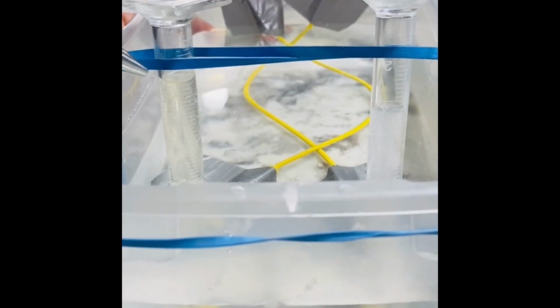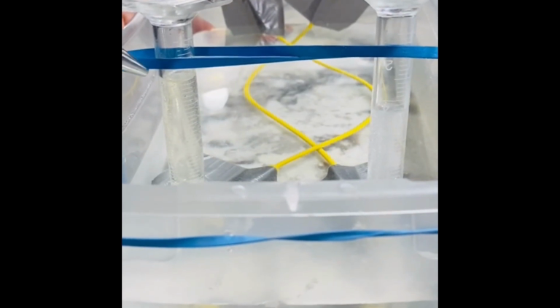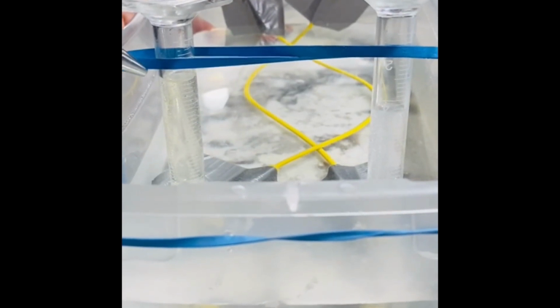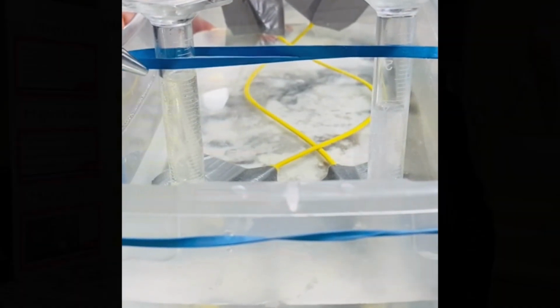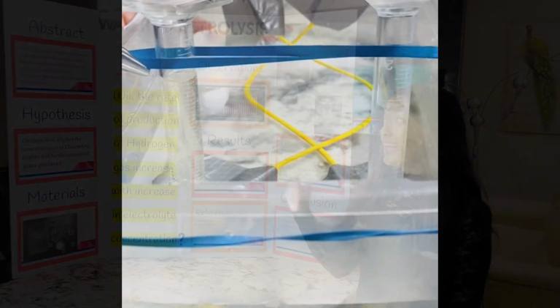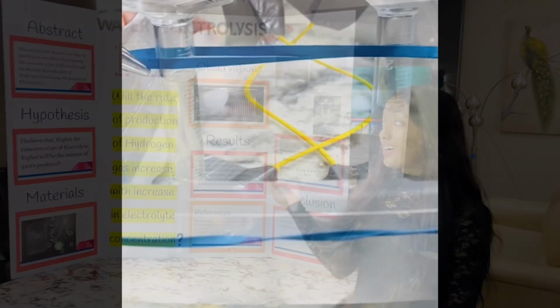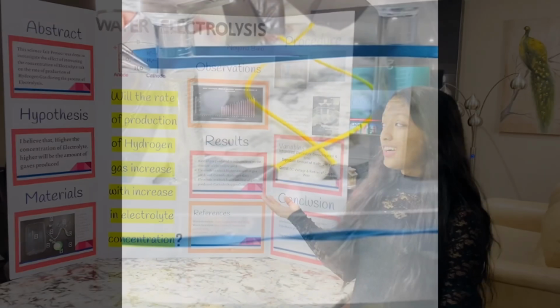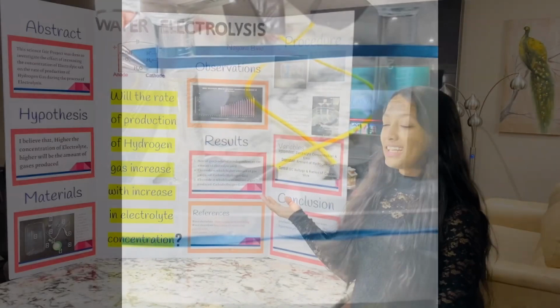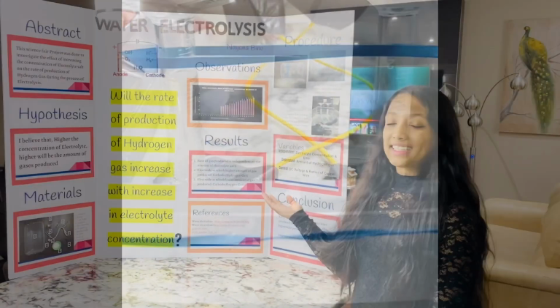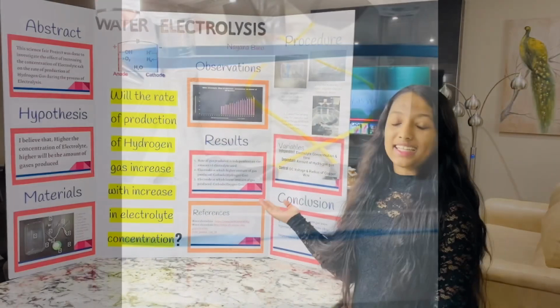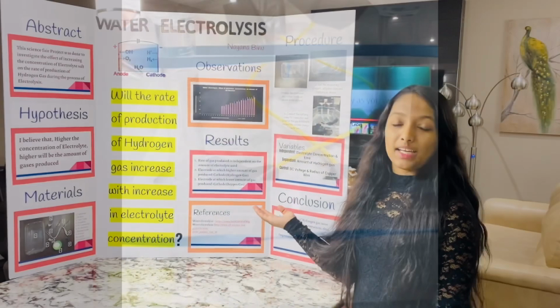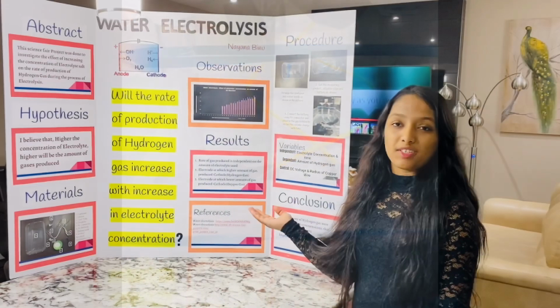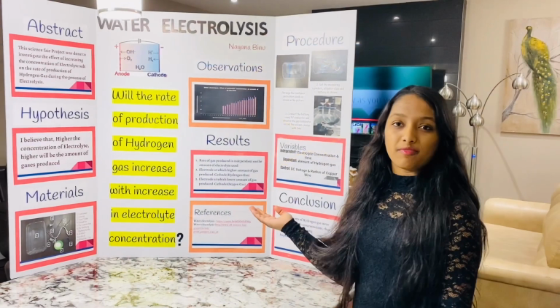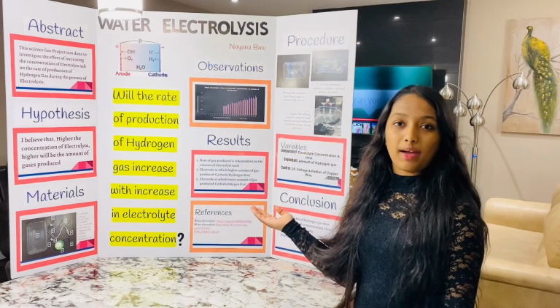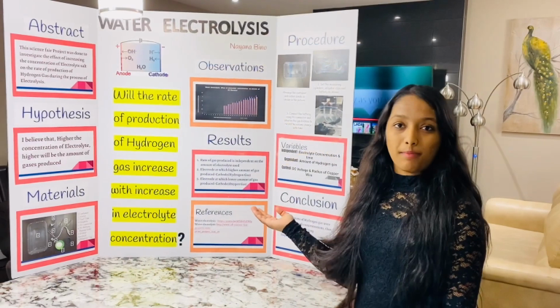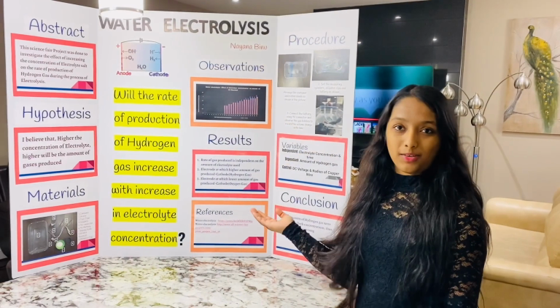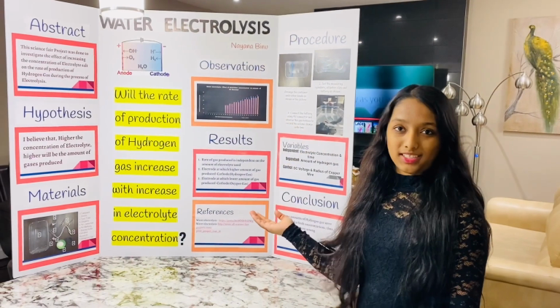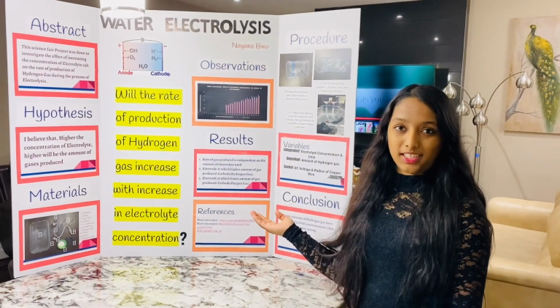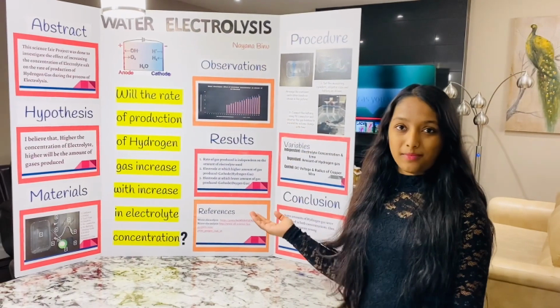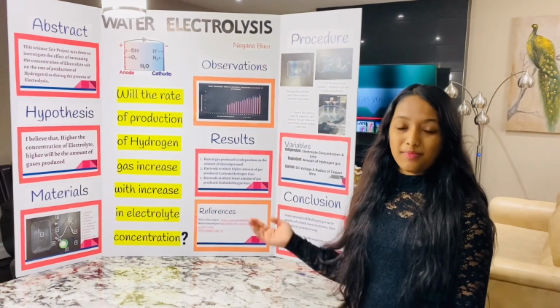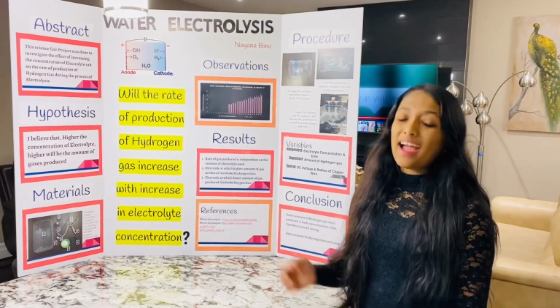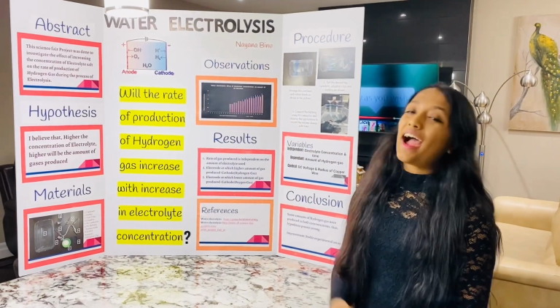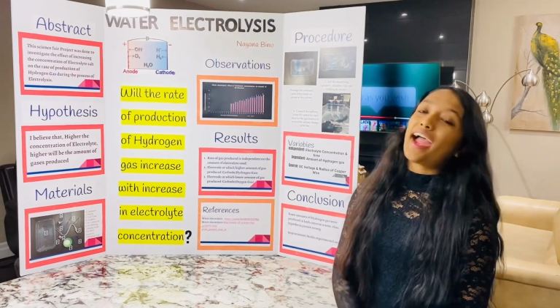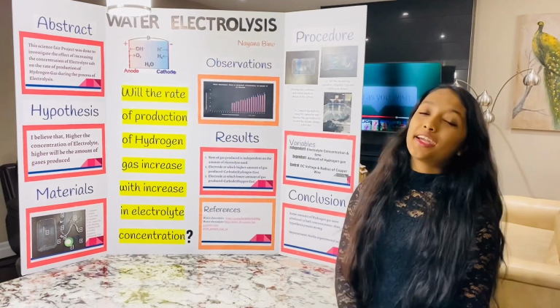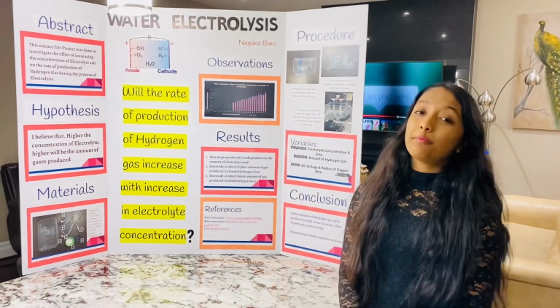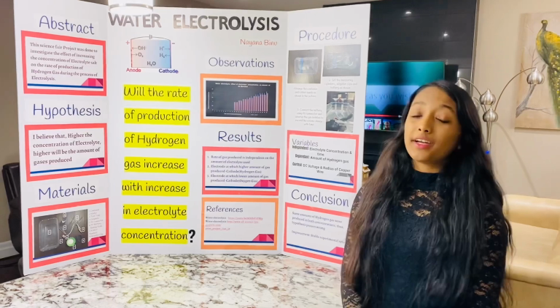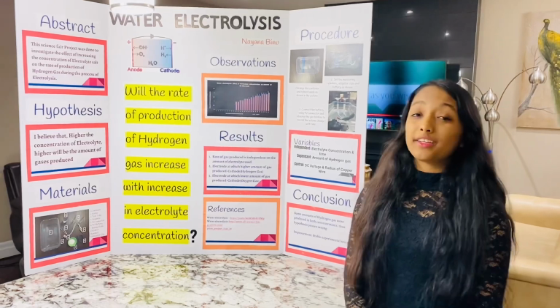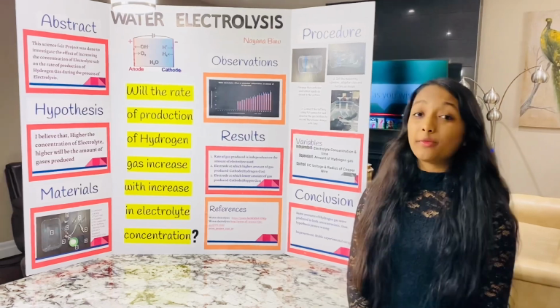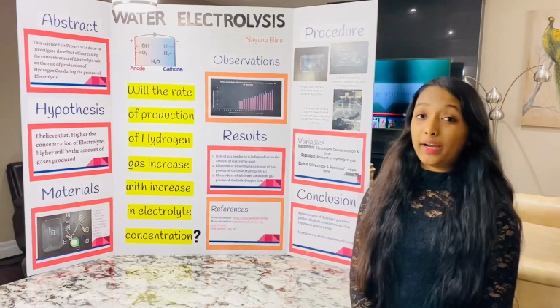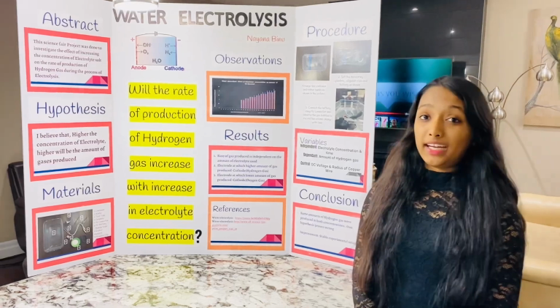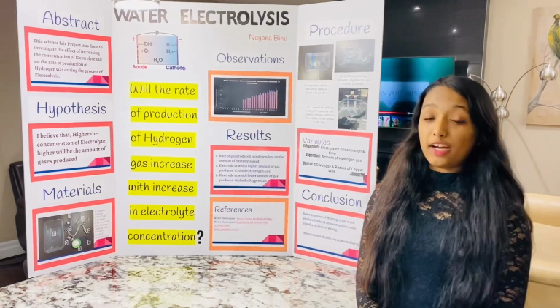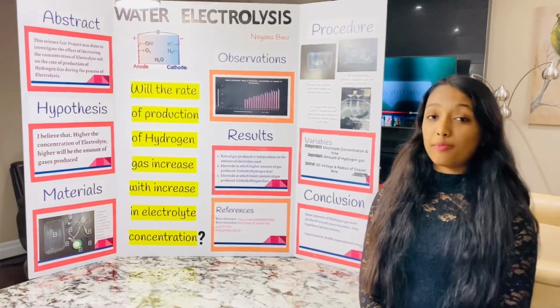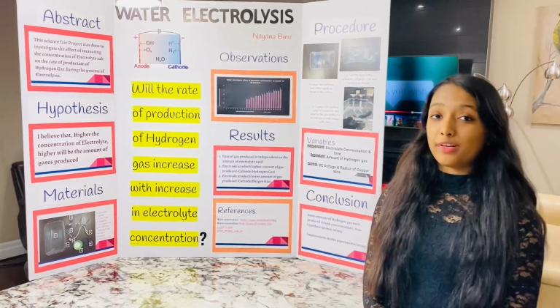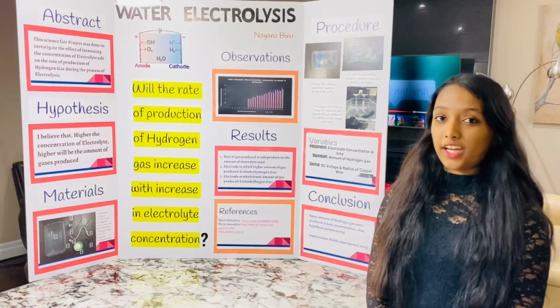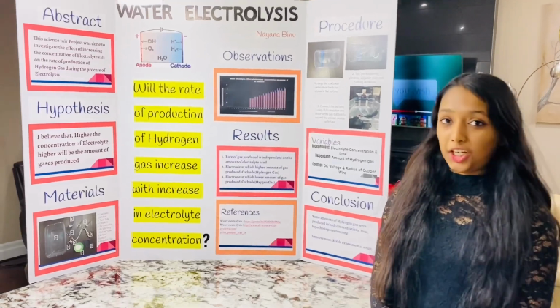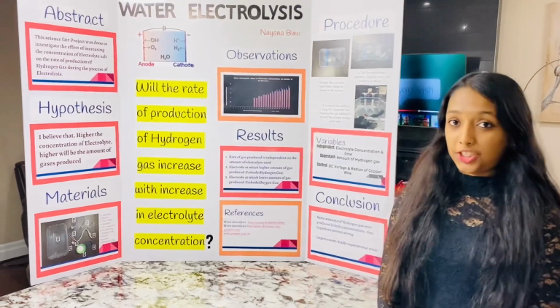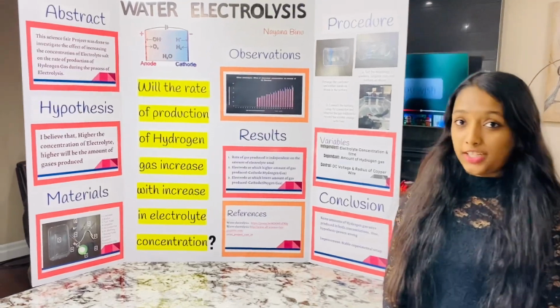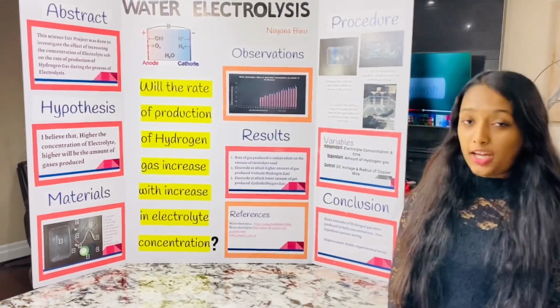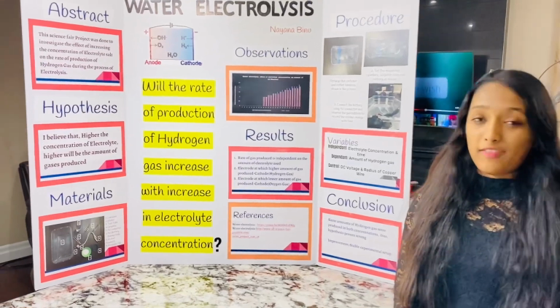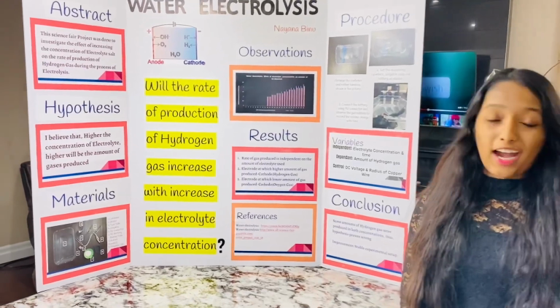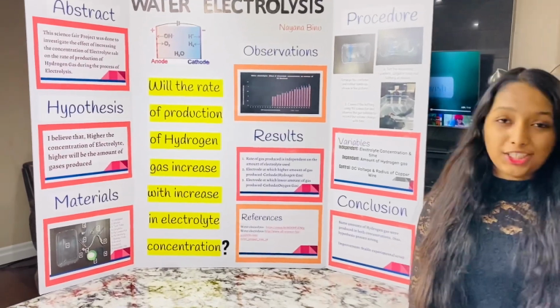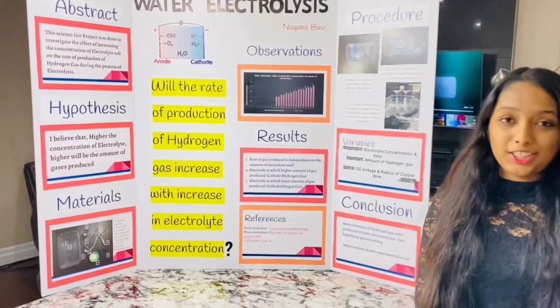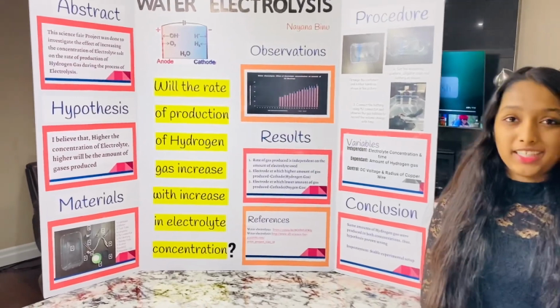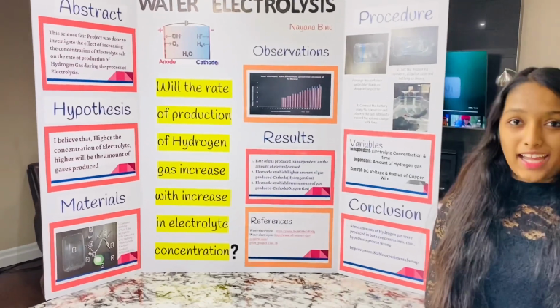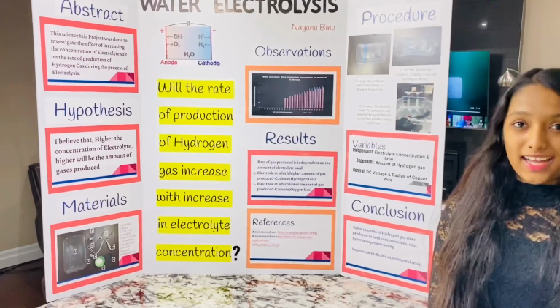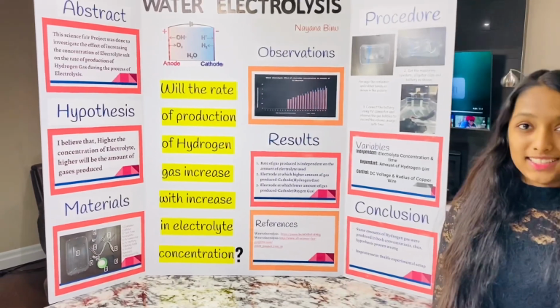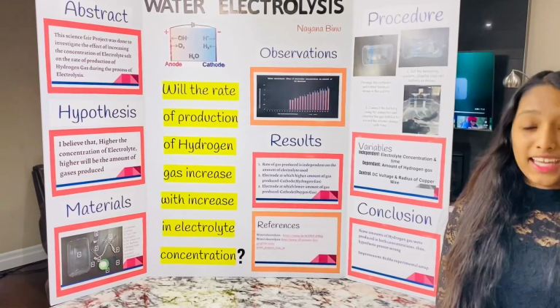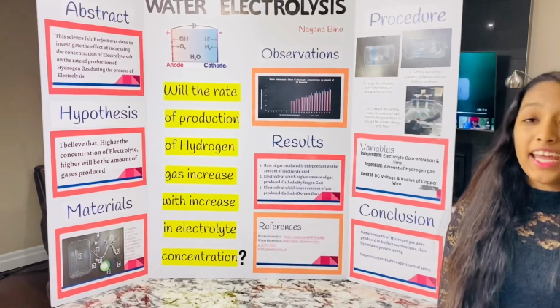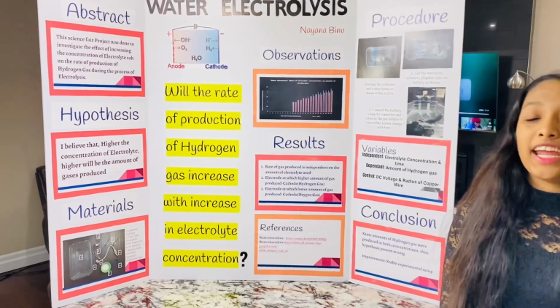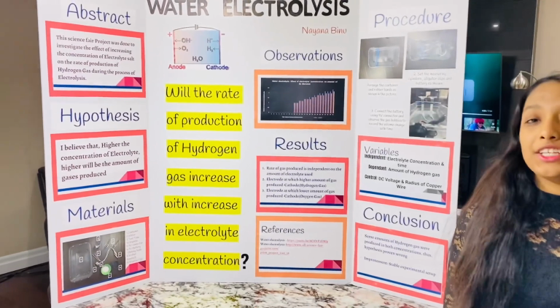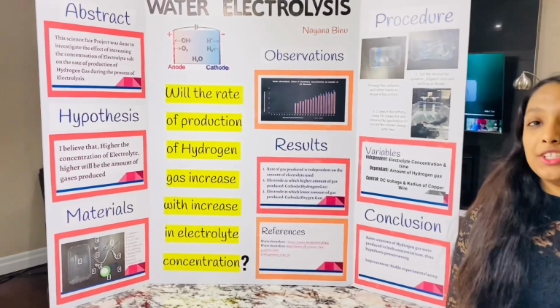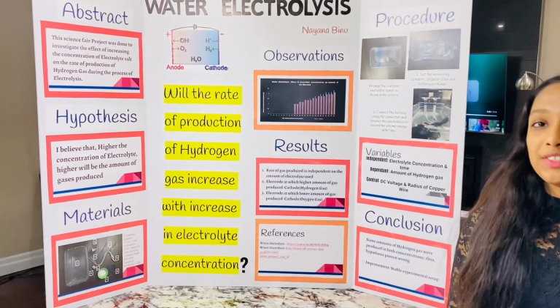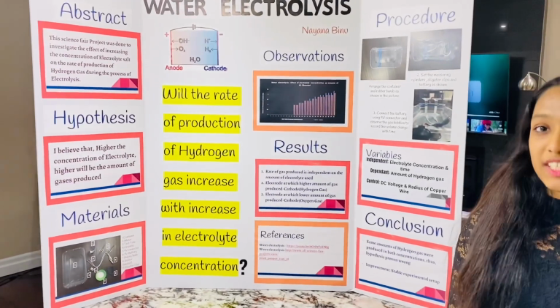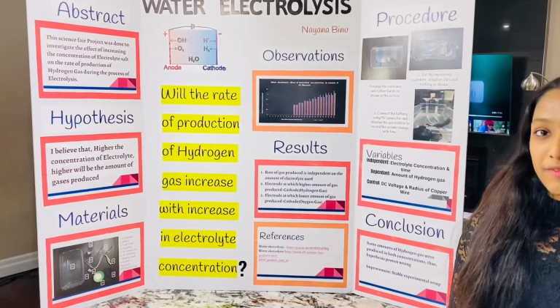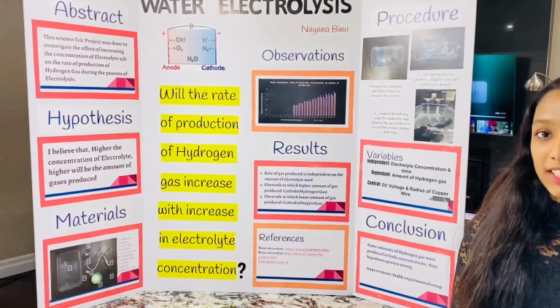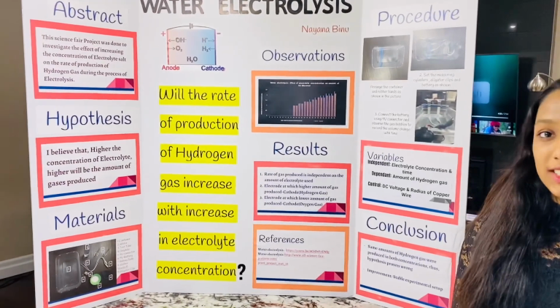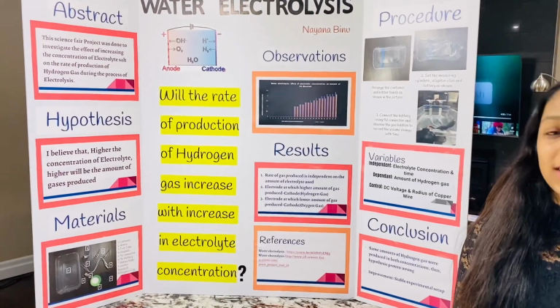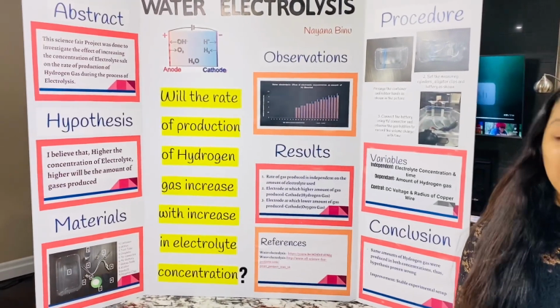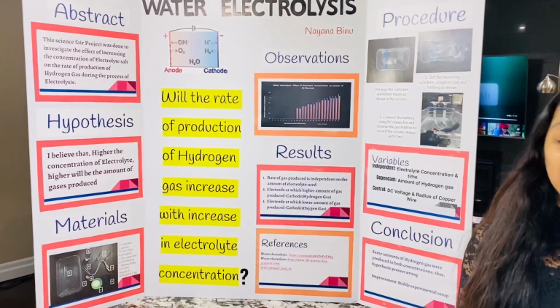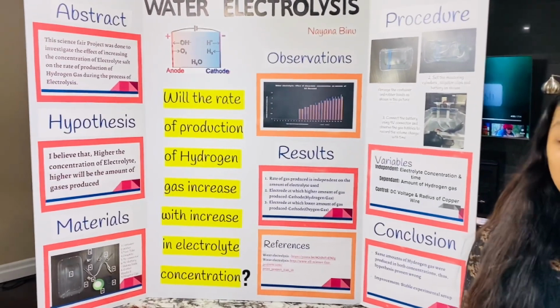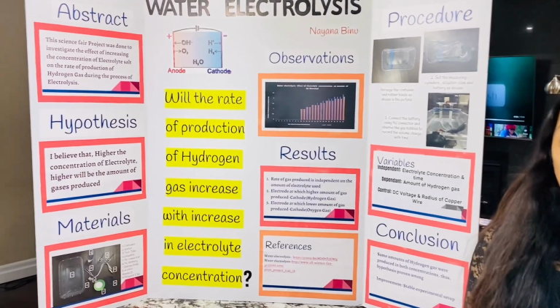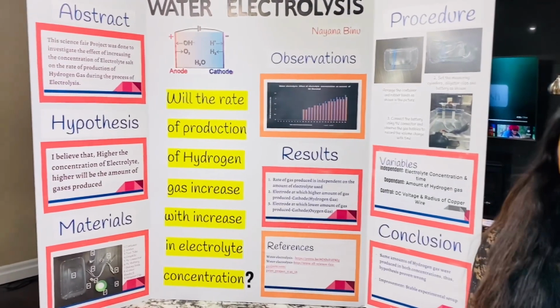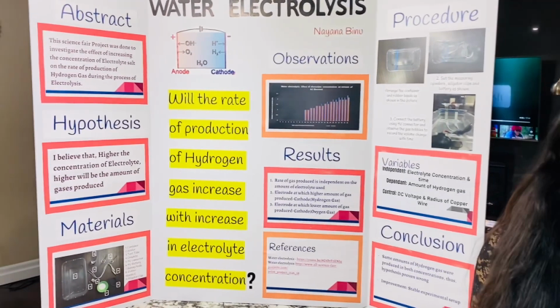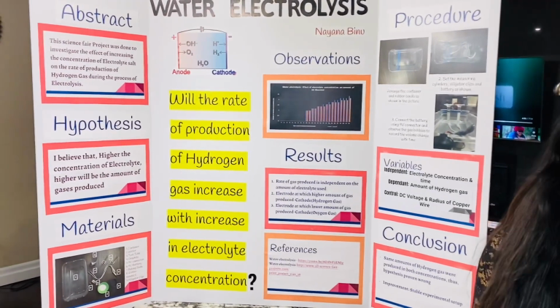Here is a glimpse of my poster. I compared the rate of production of hydrogen gas in two different solution concentrations.